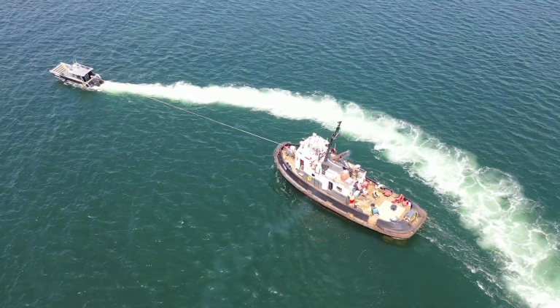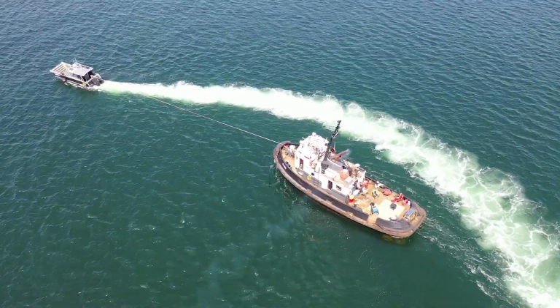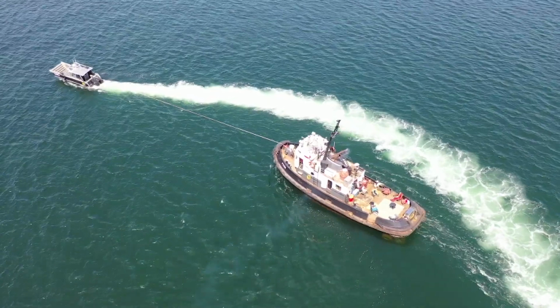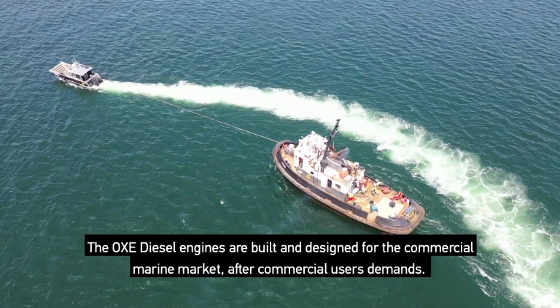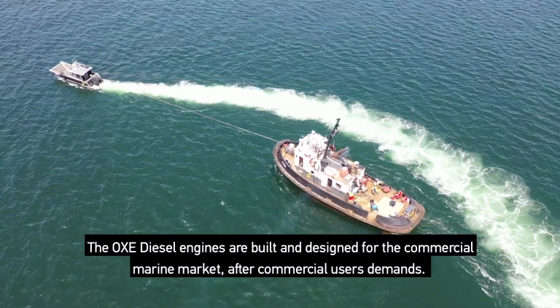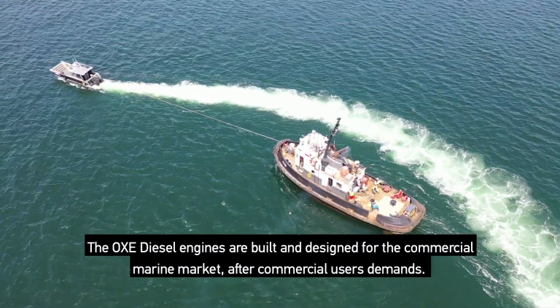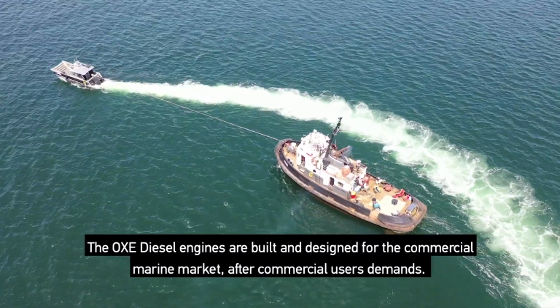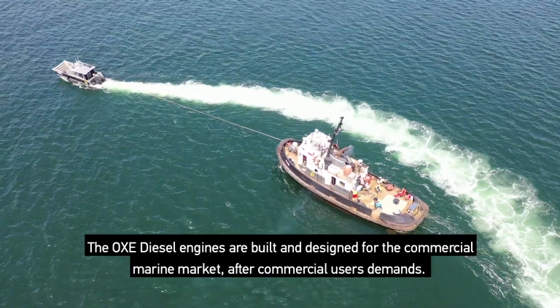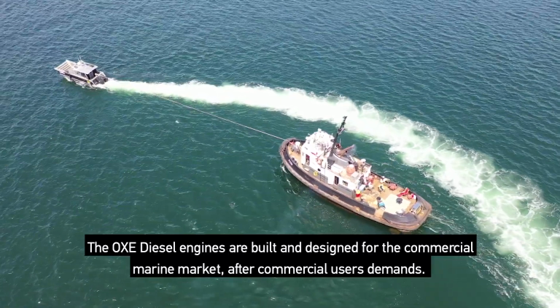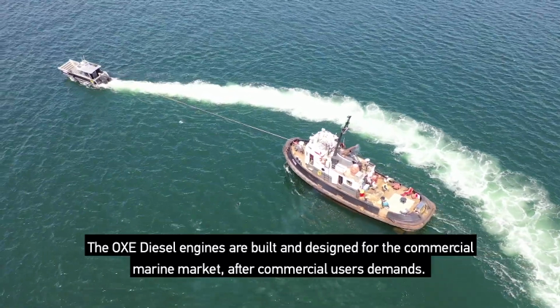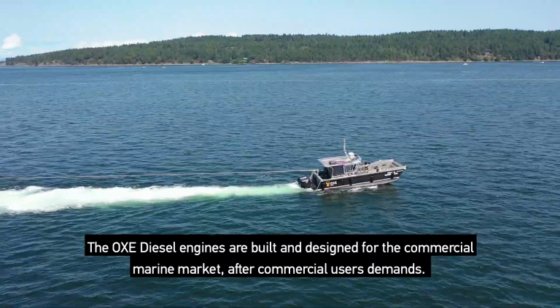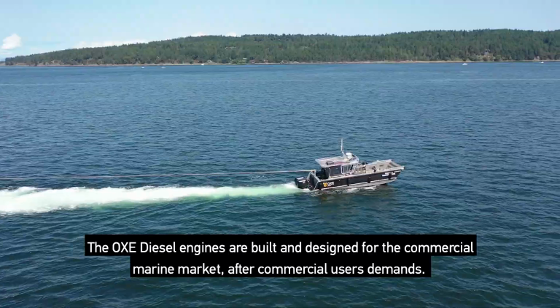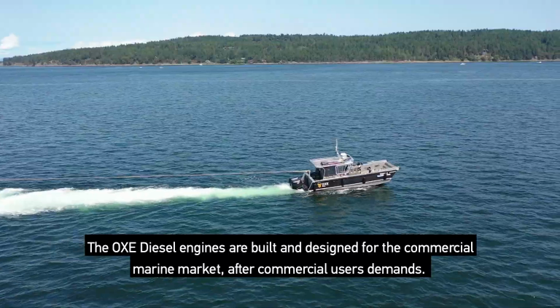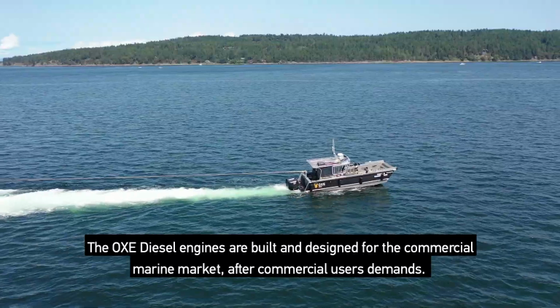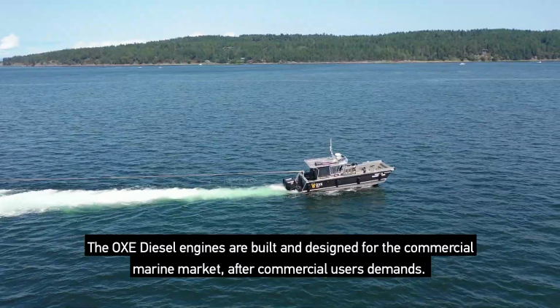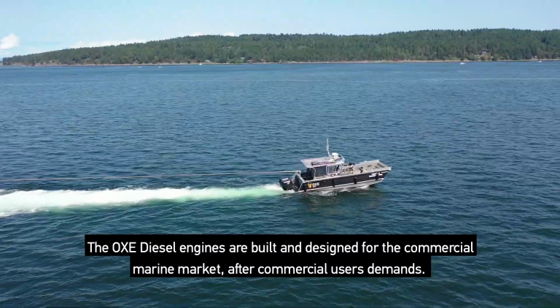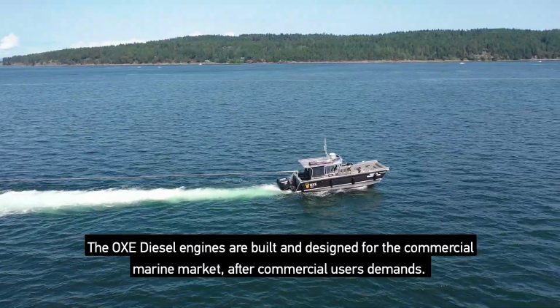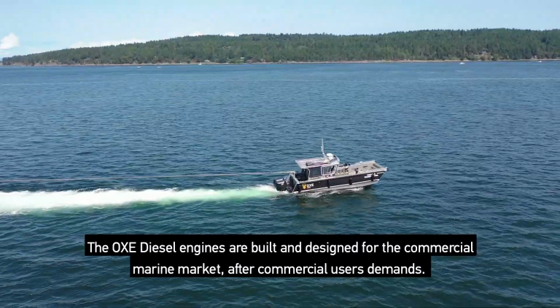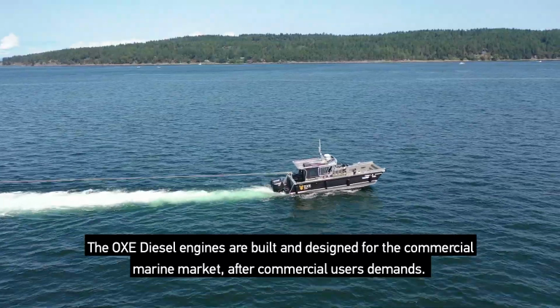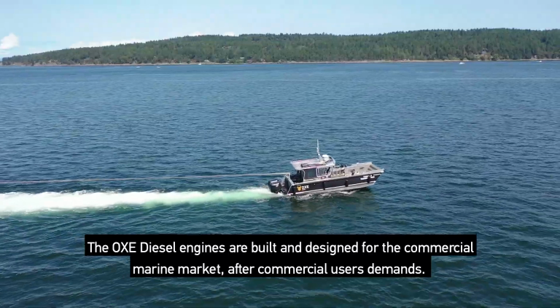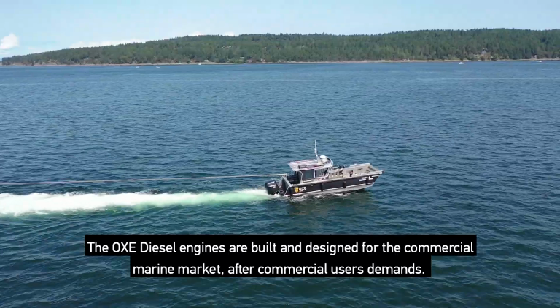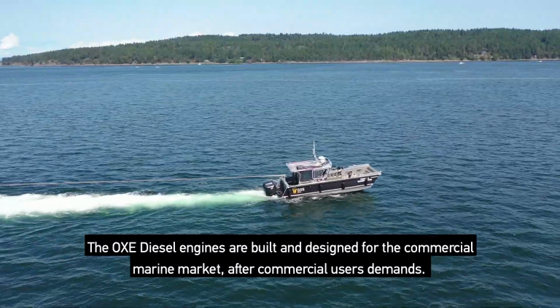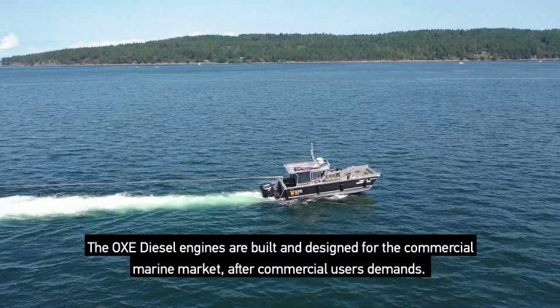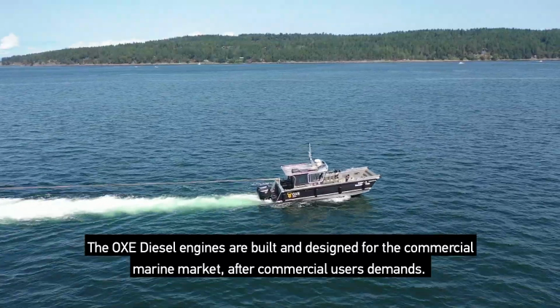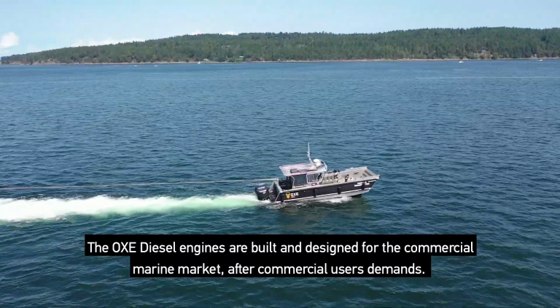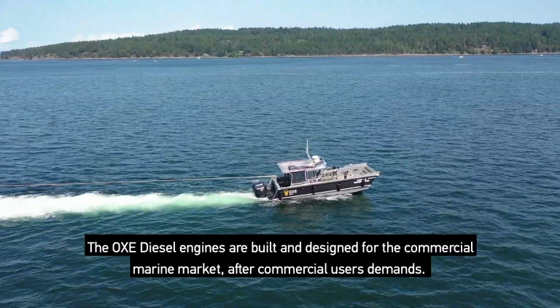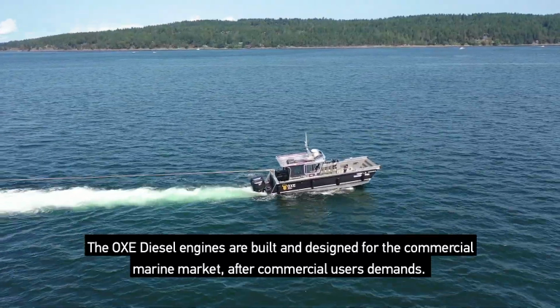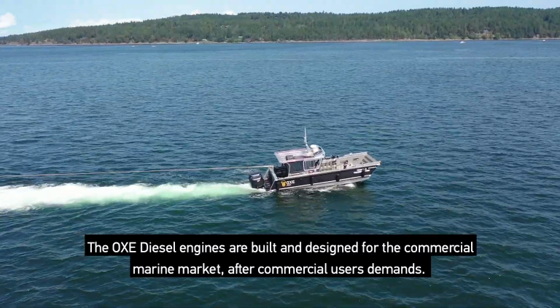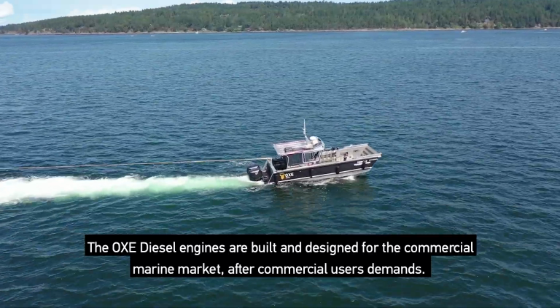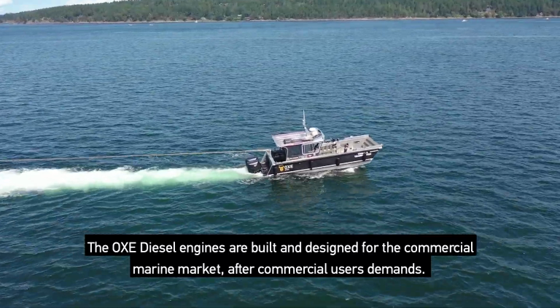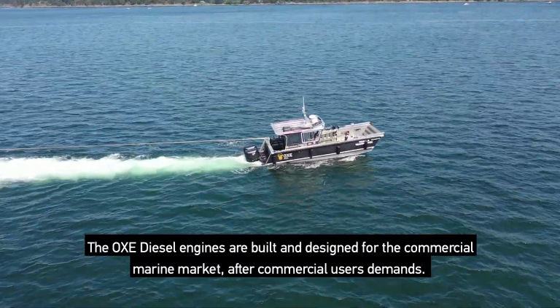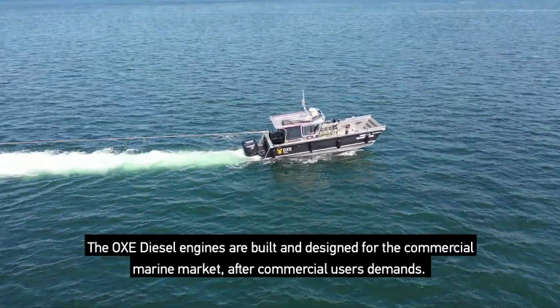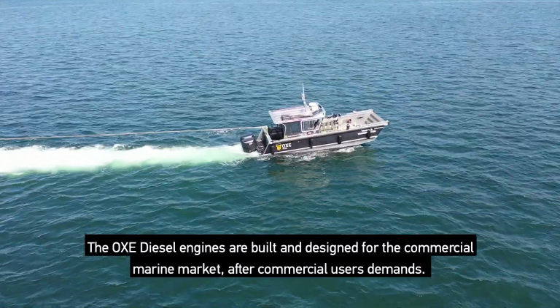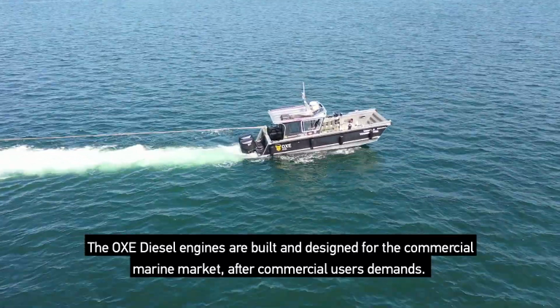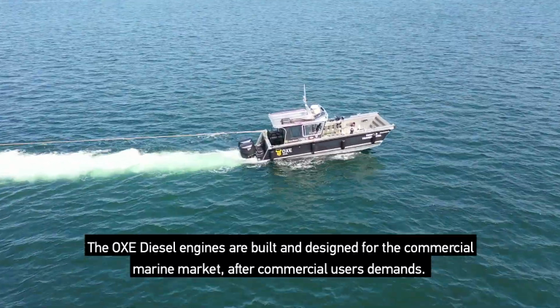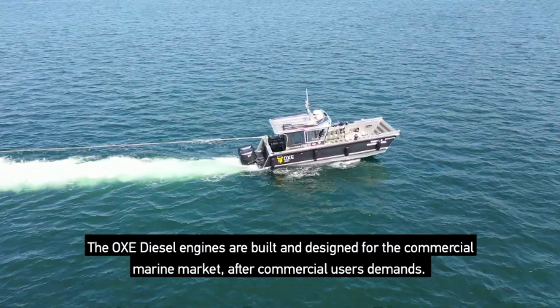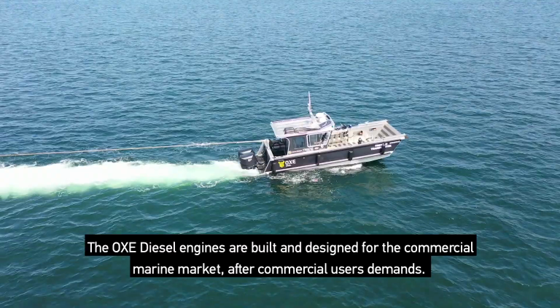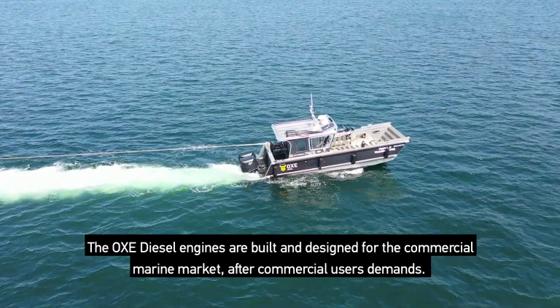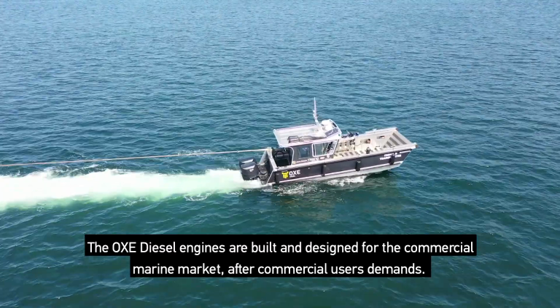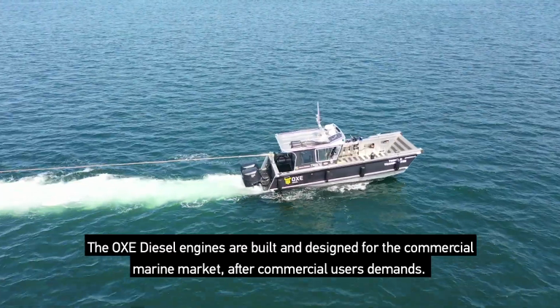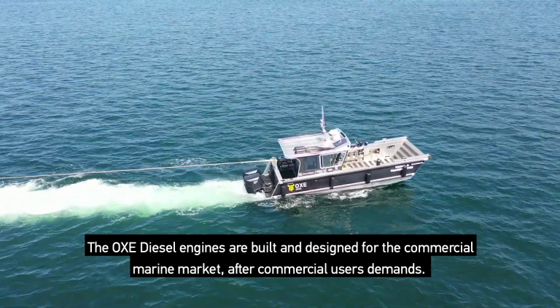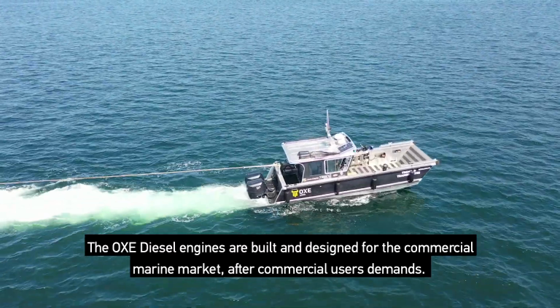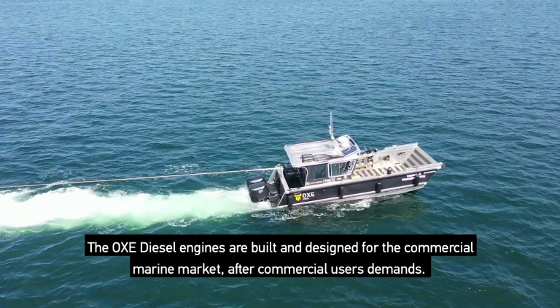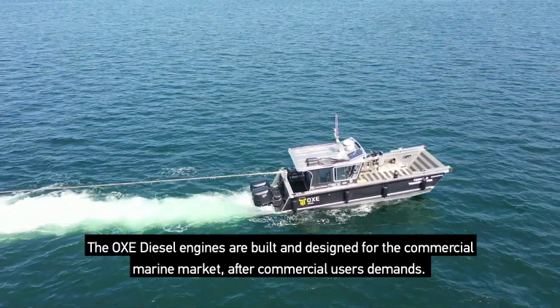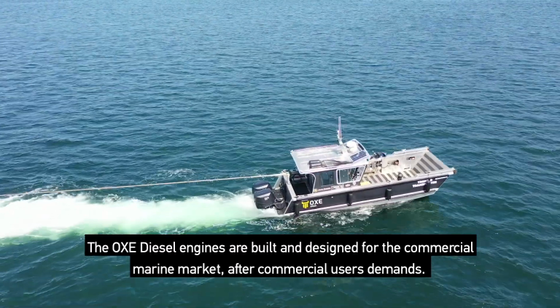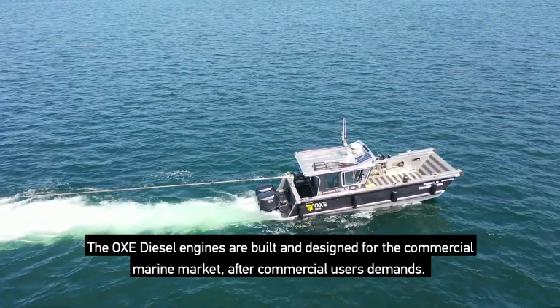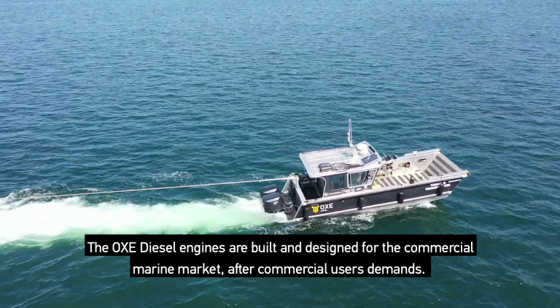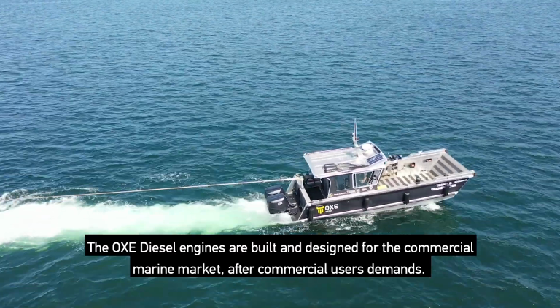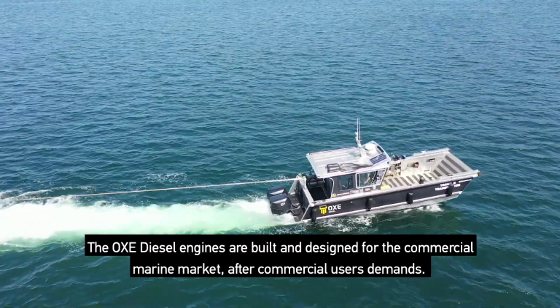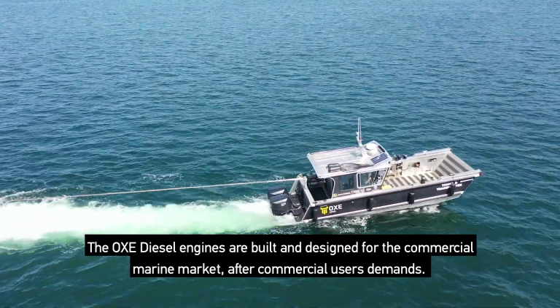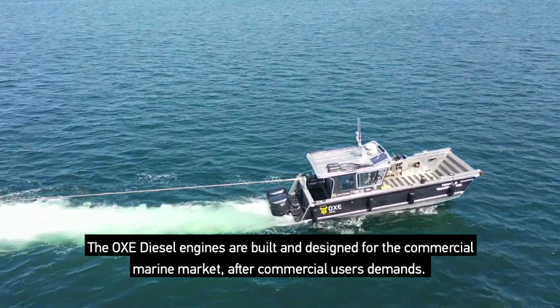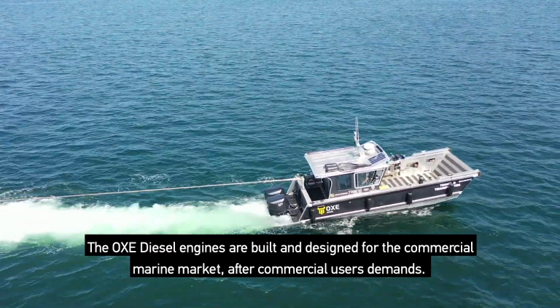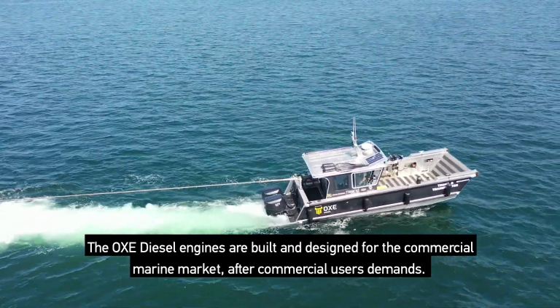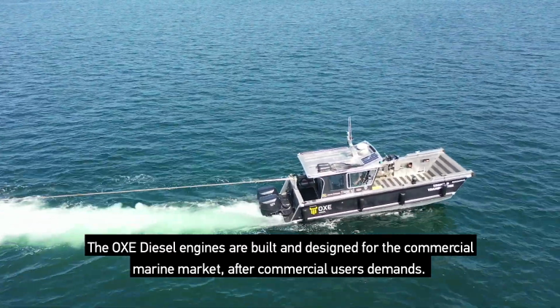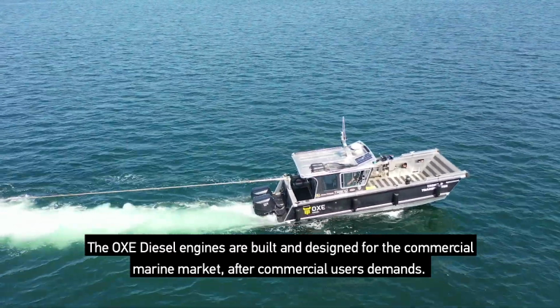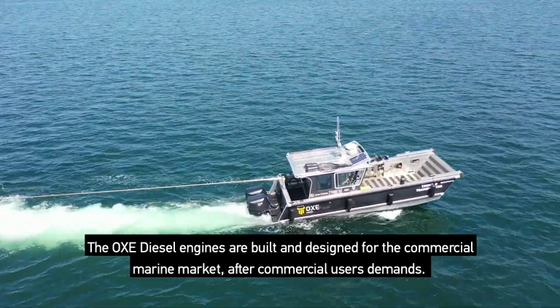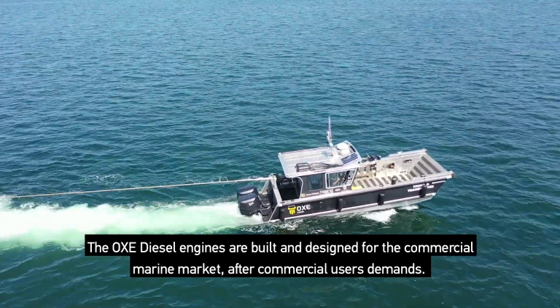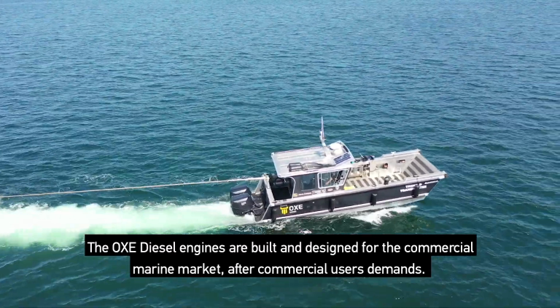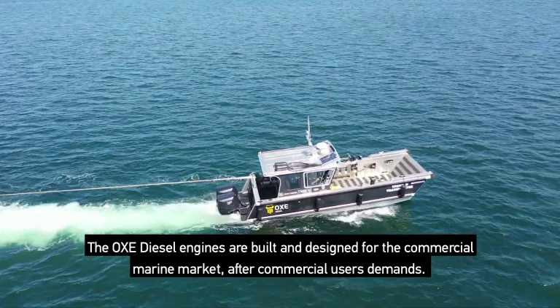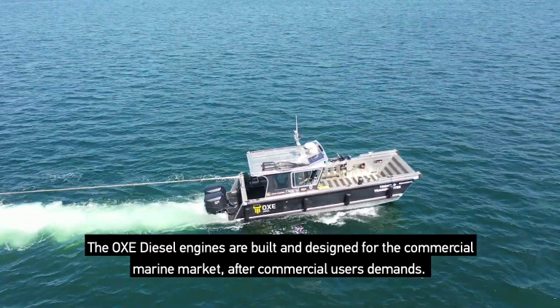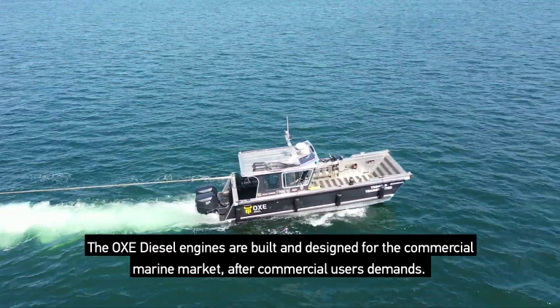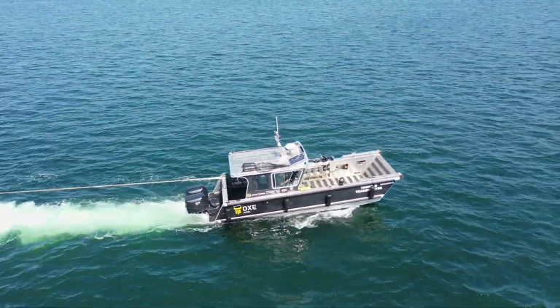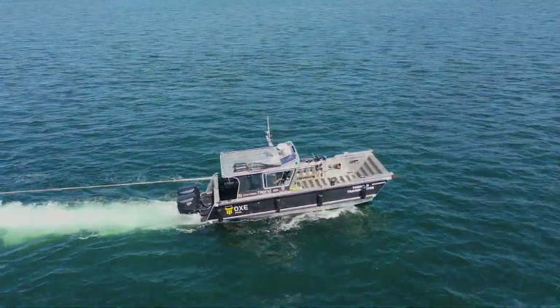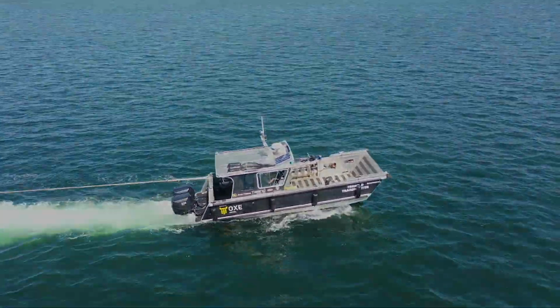The OXE diesel engines are built and designed for the commercial marine market, after commercial users' demands.